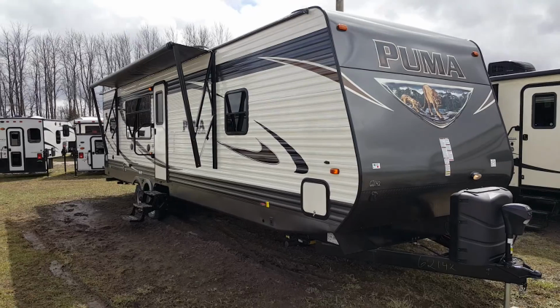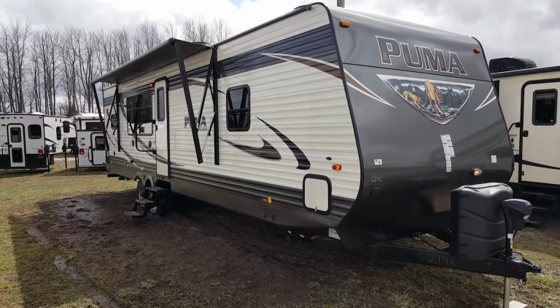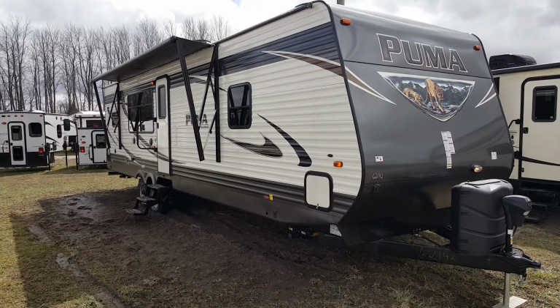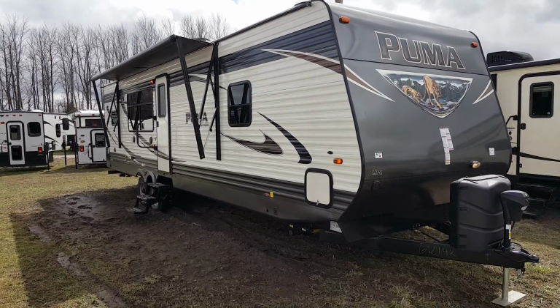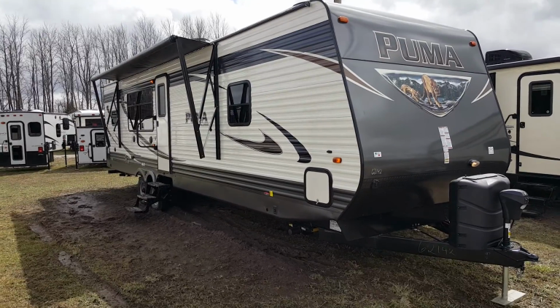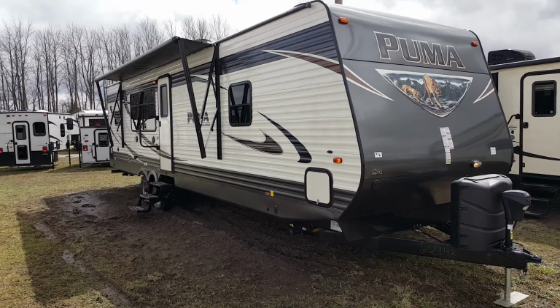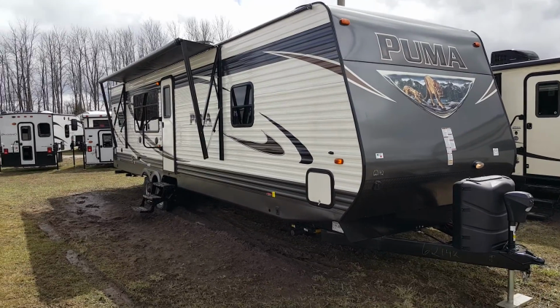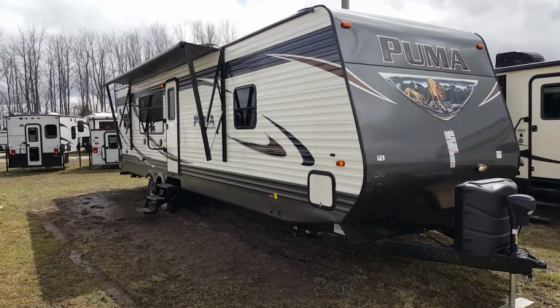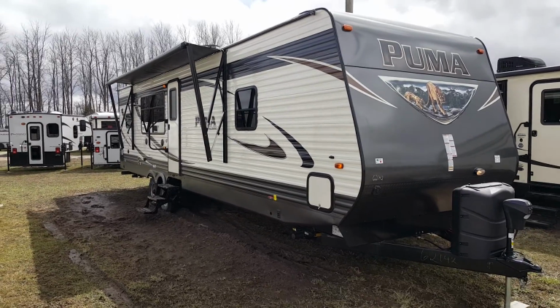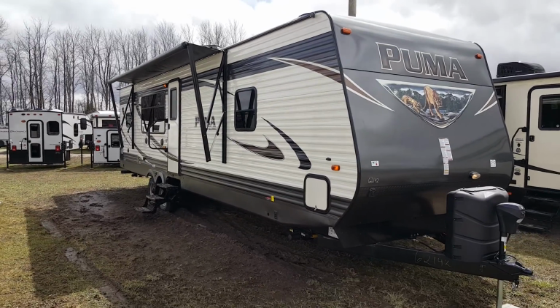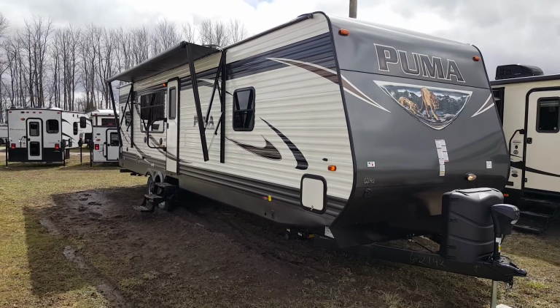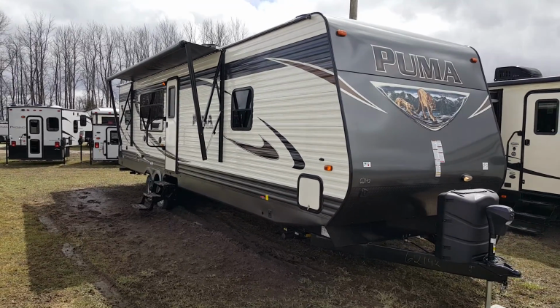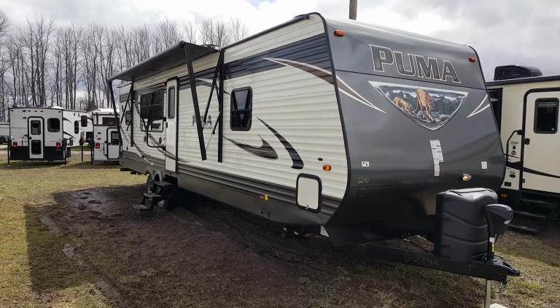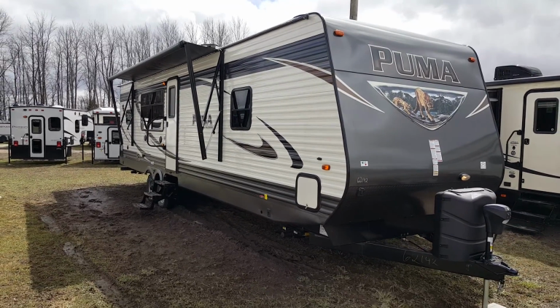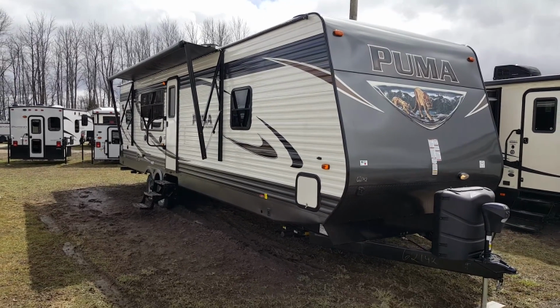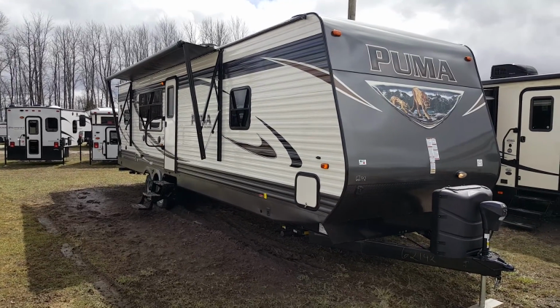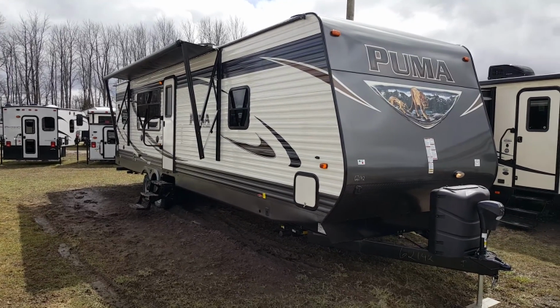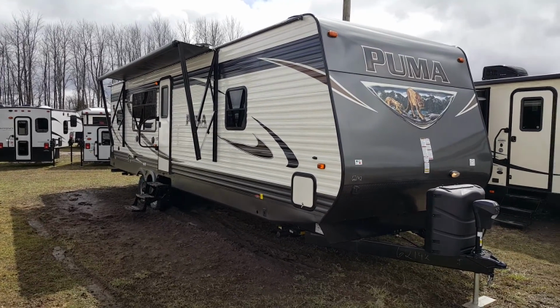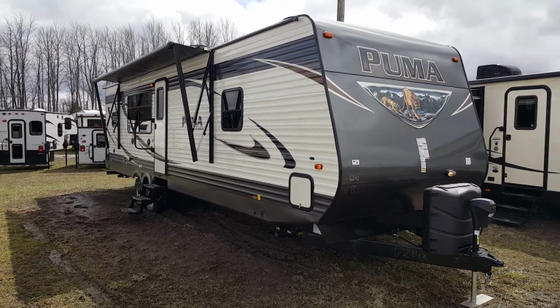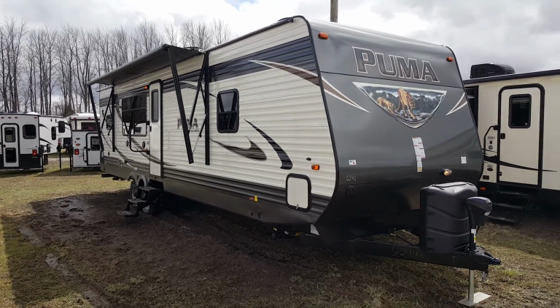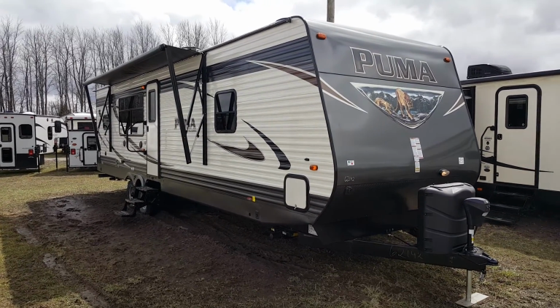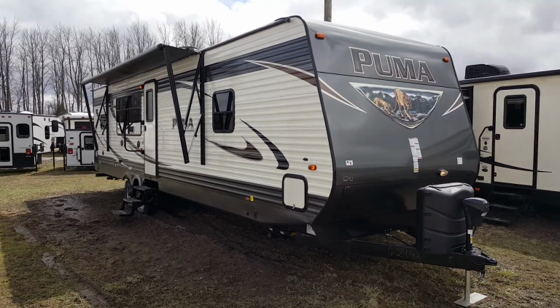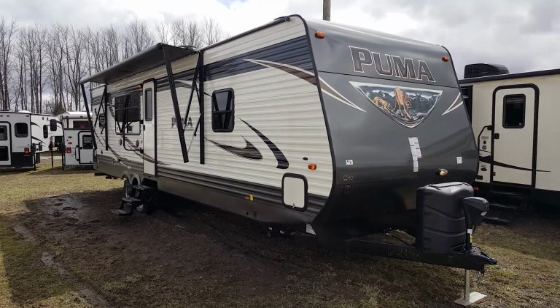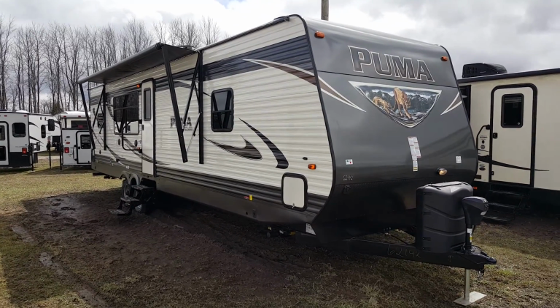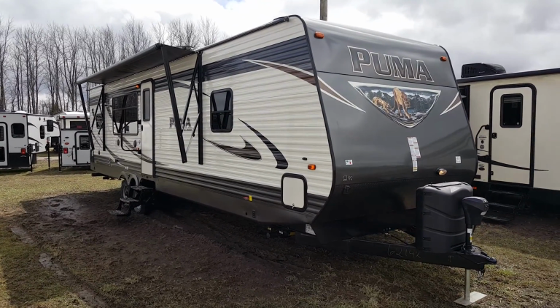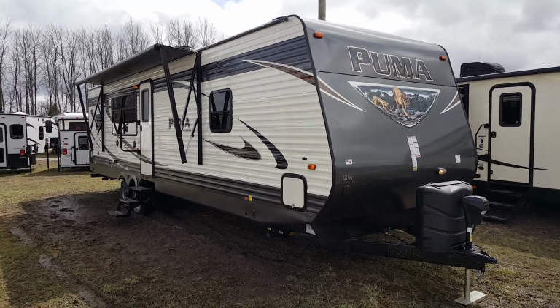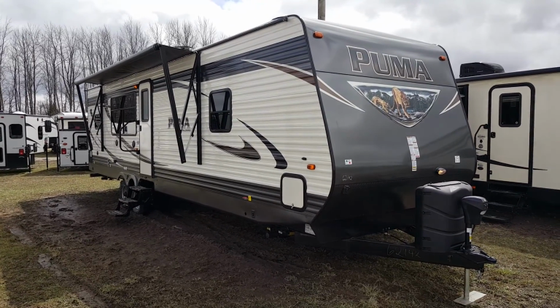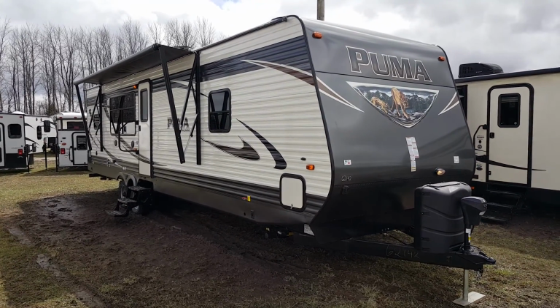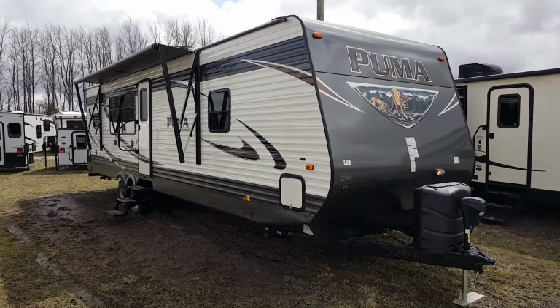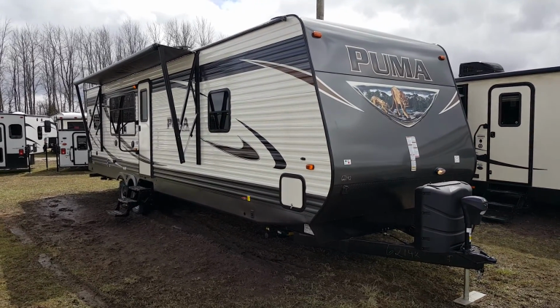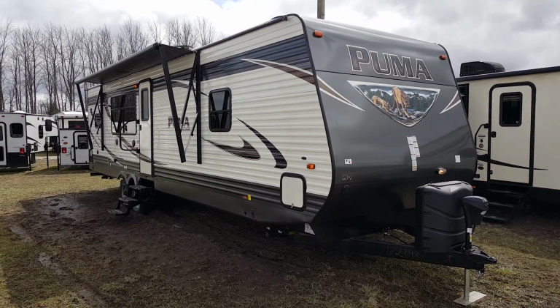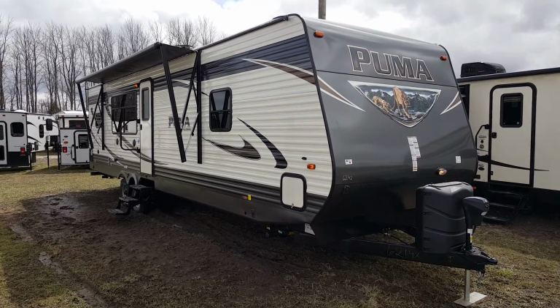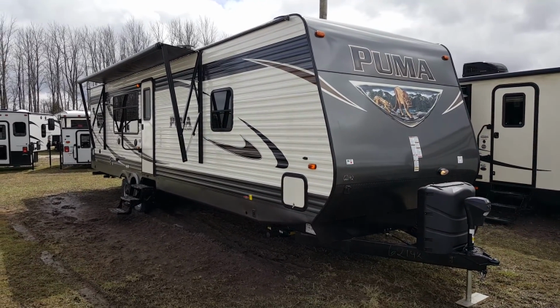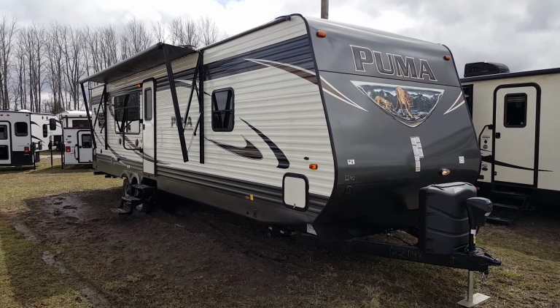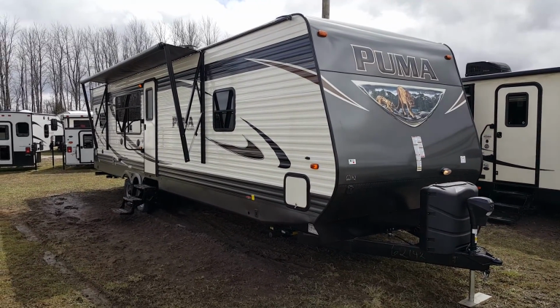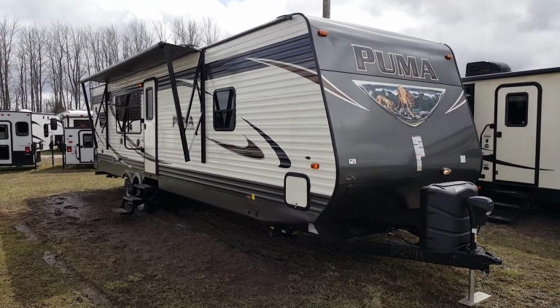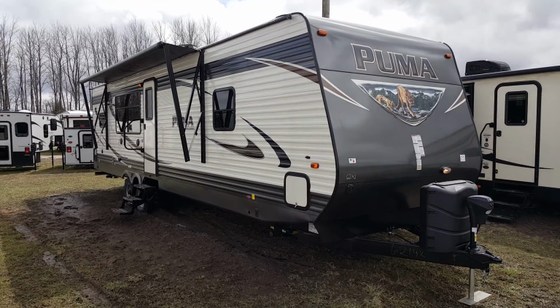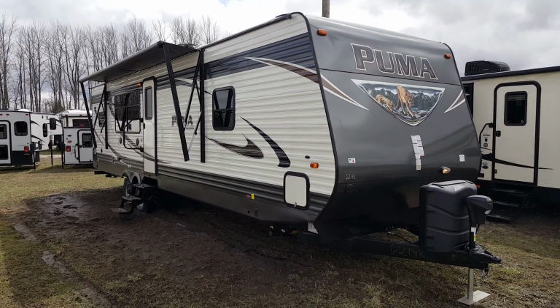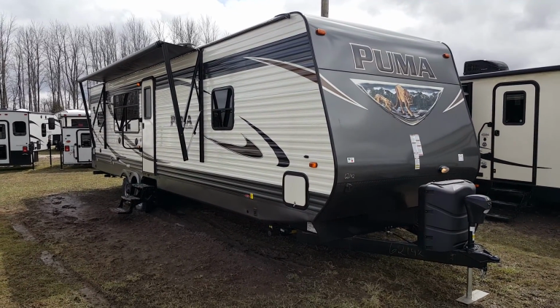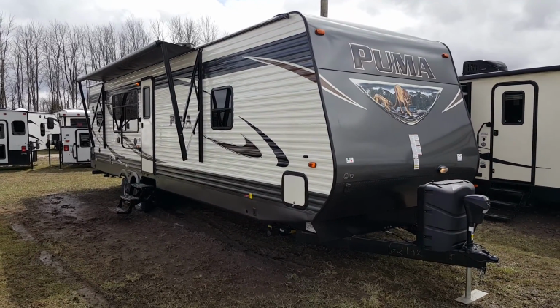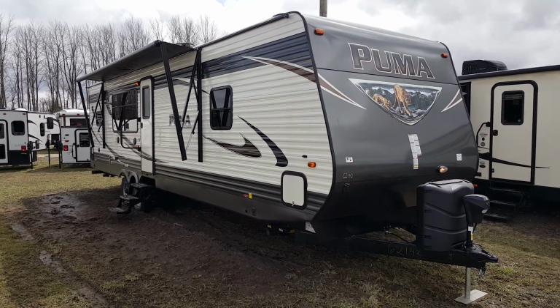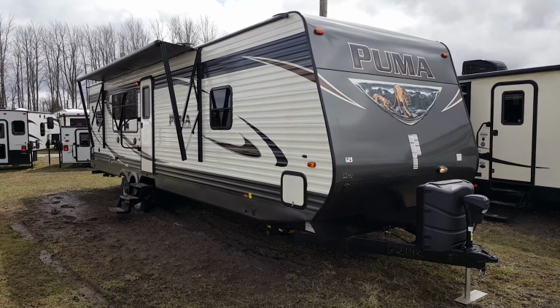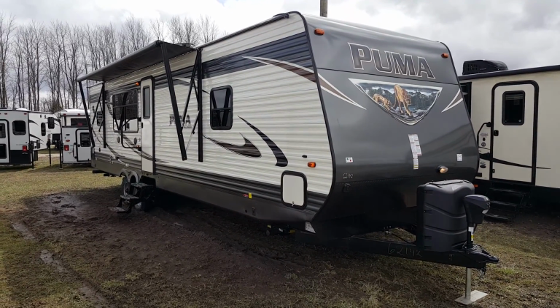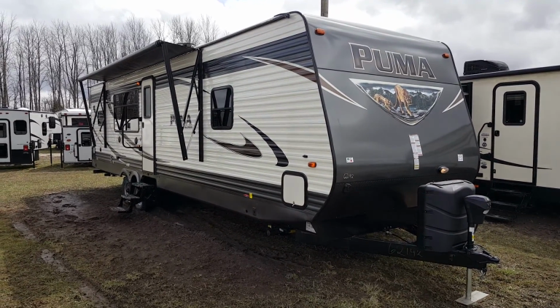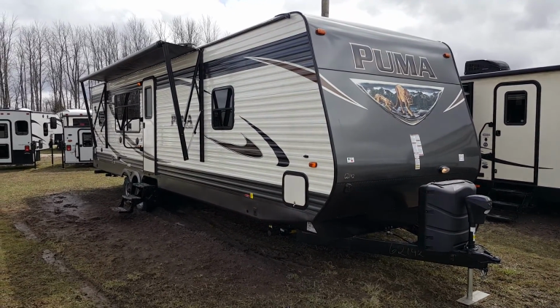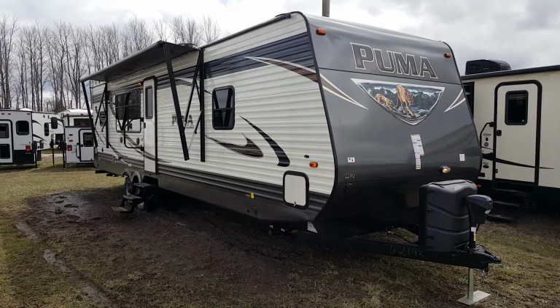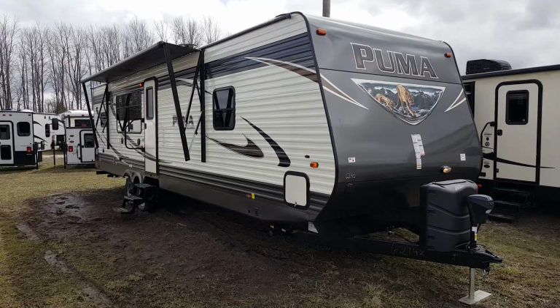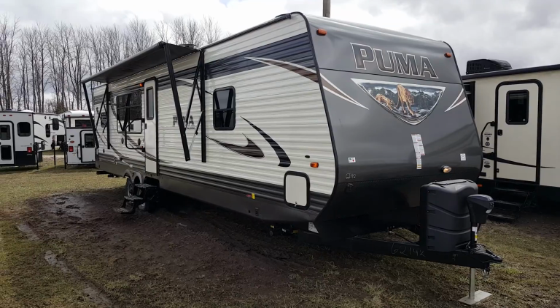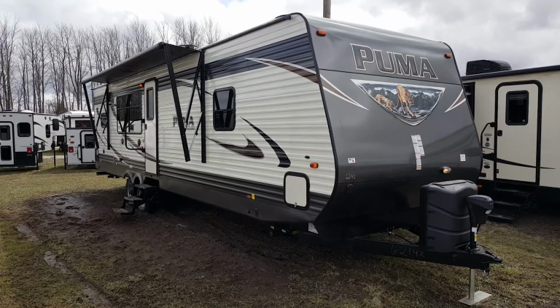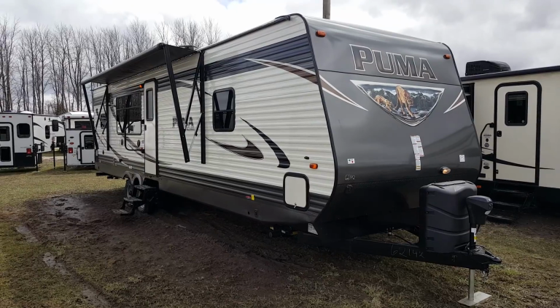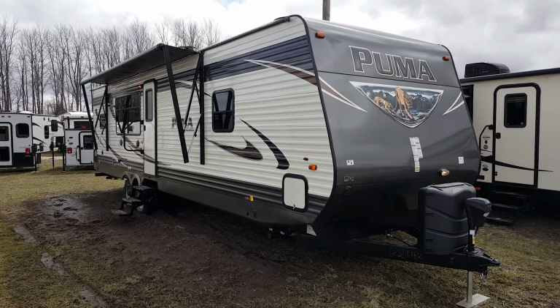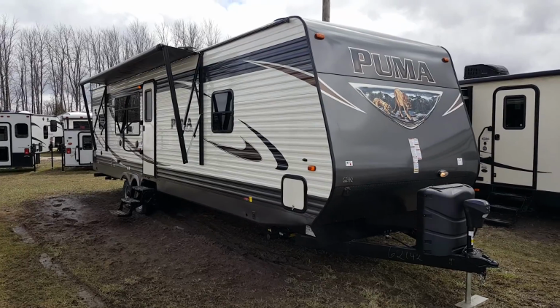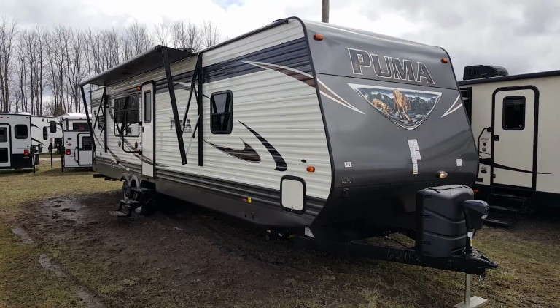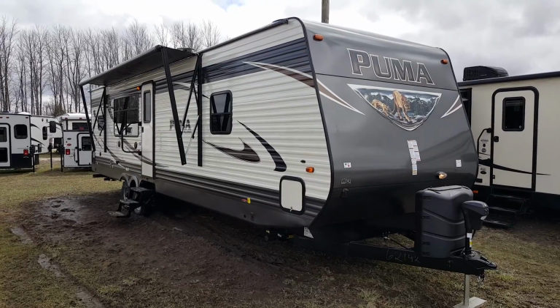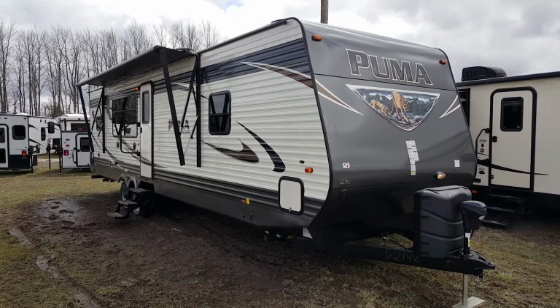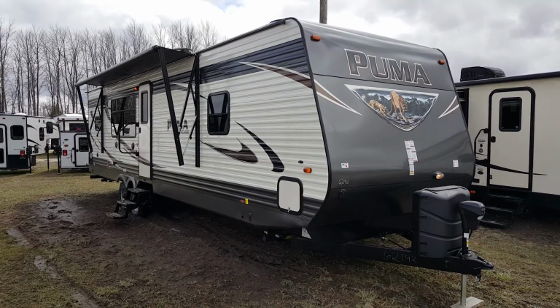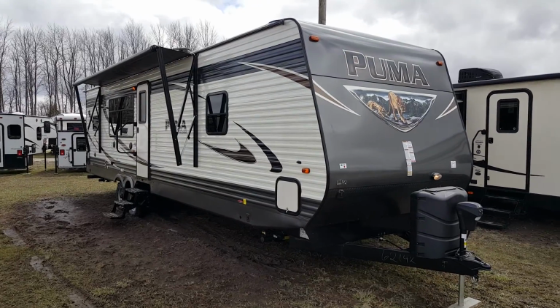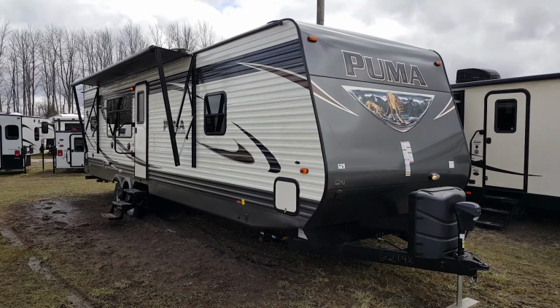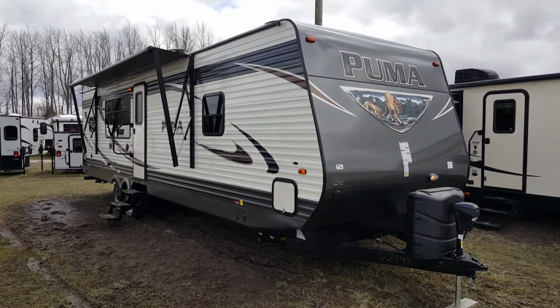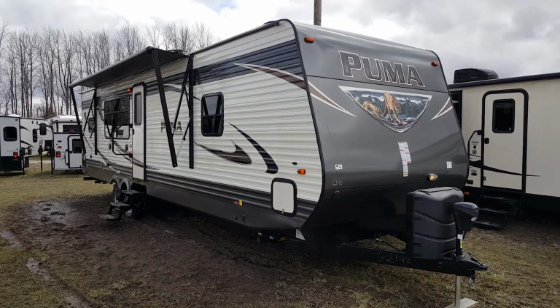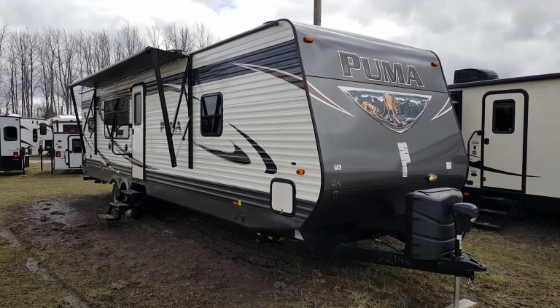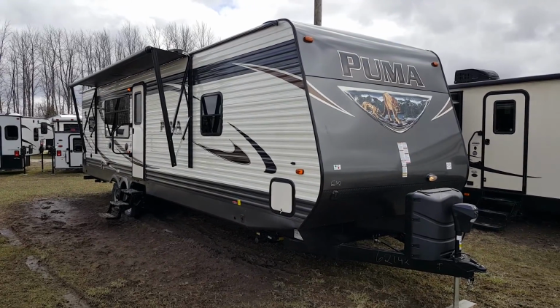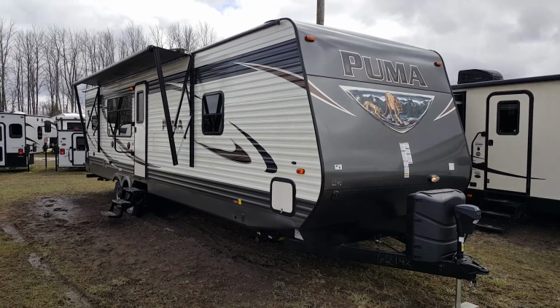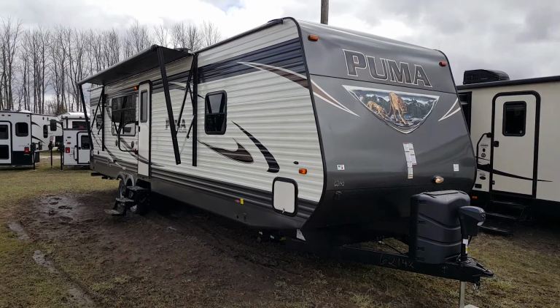It's a 32-foot travel trailer made by Palomino RV. It's a rear kitchen with two power slide-outs — one in the living area and one in the front bedroom.